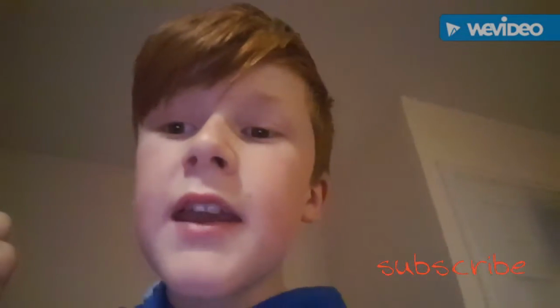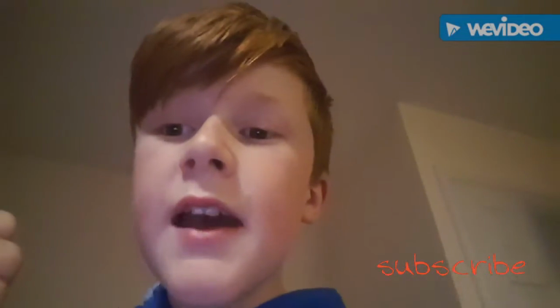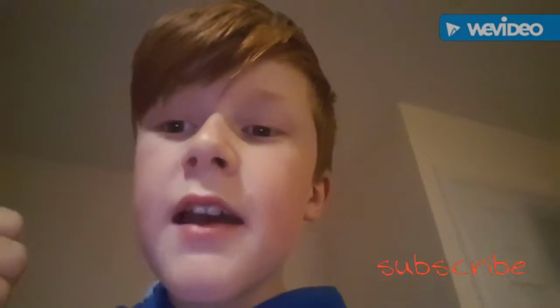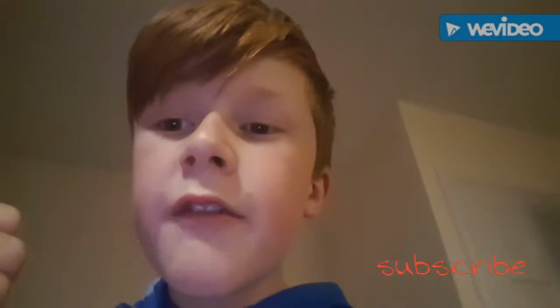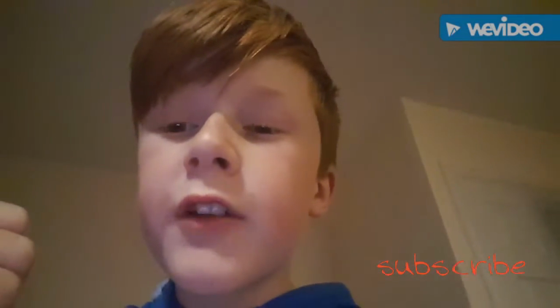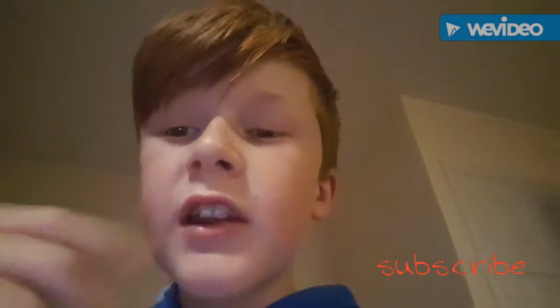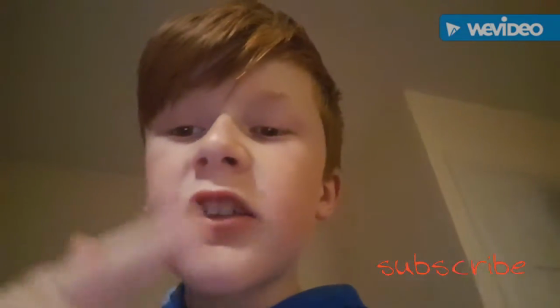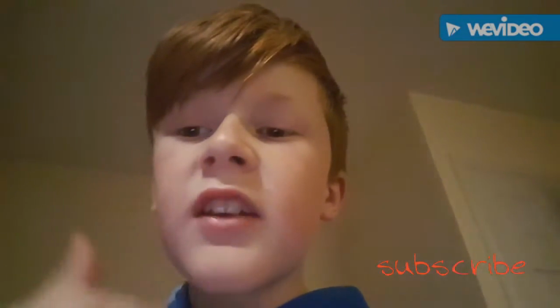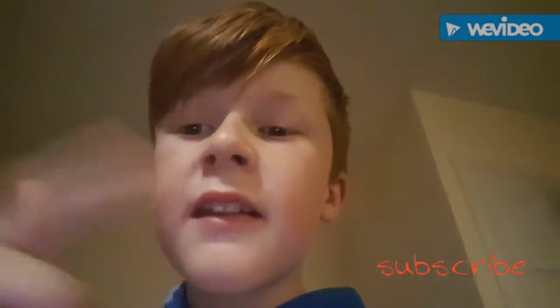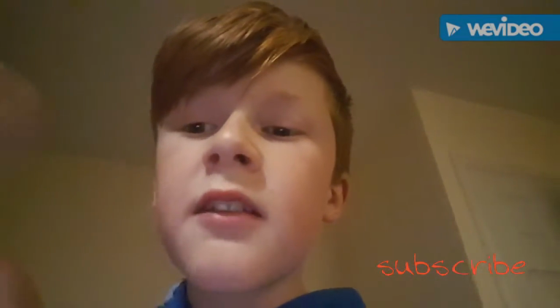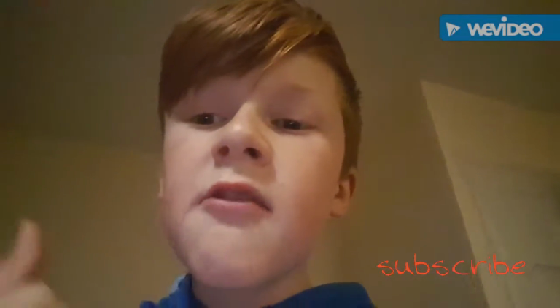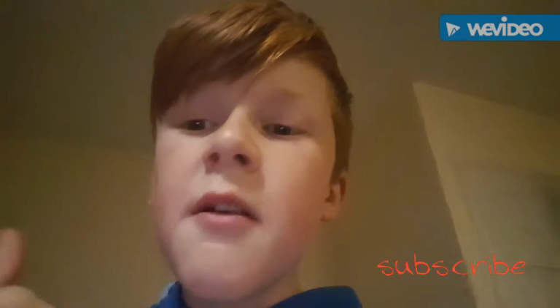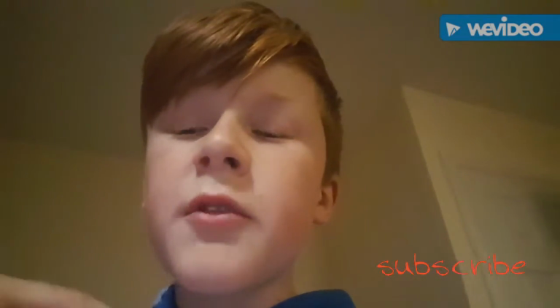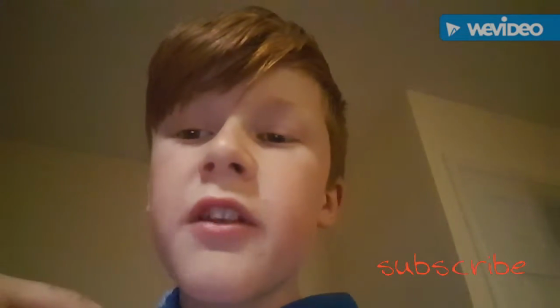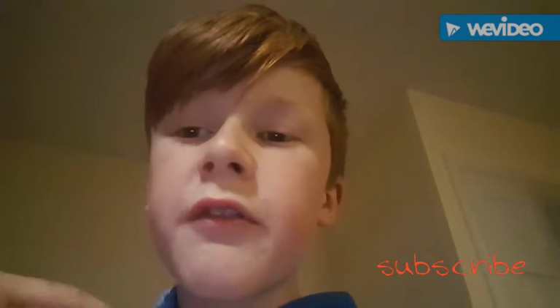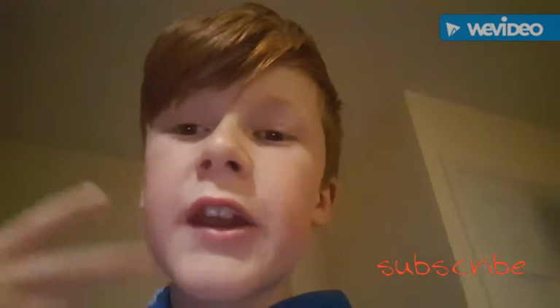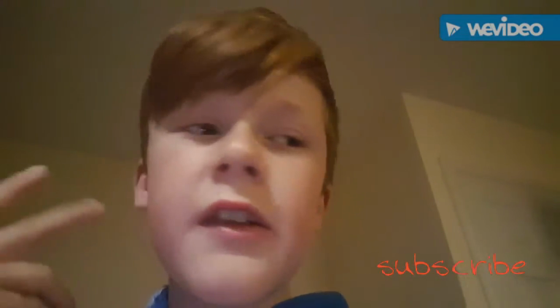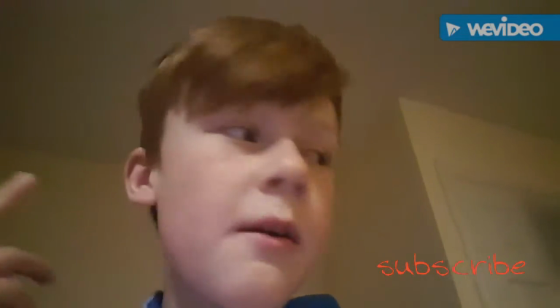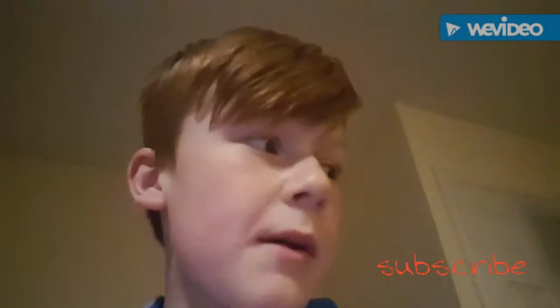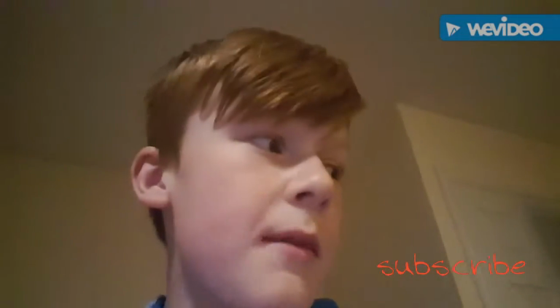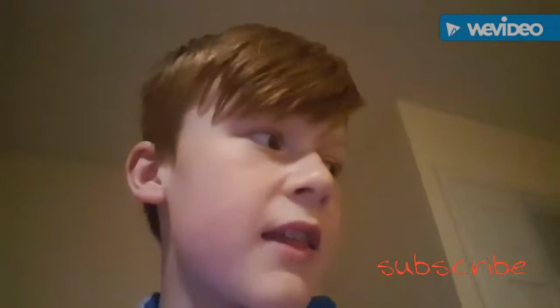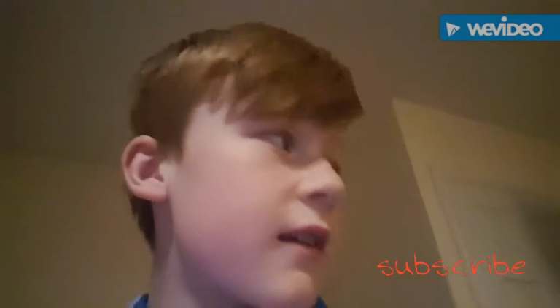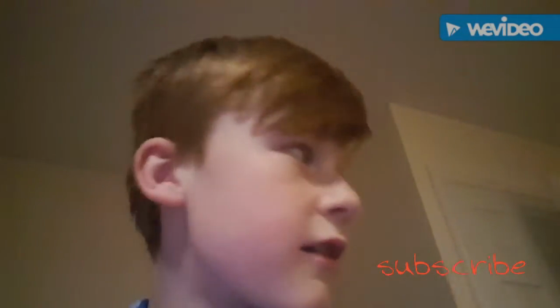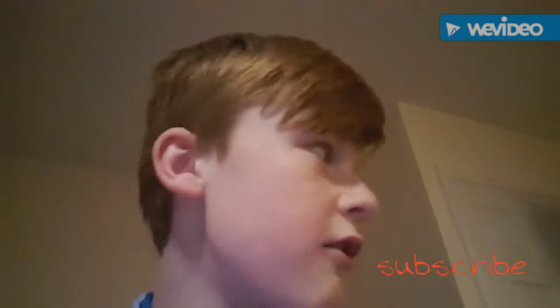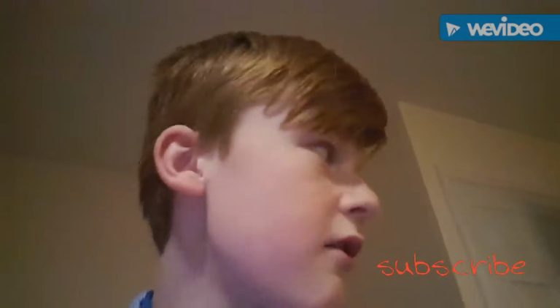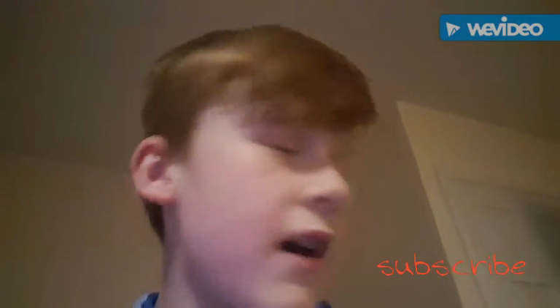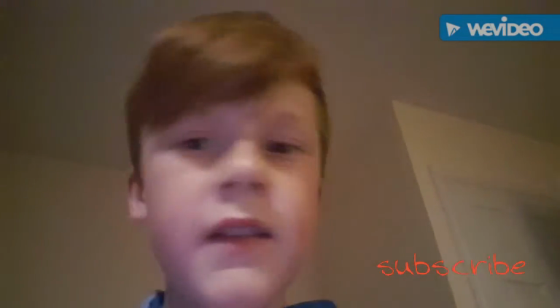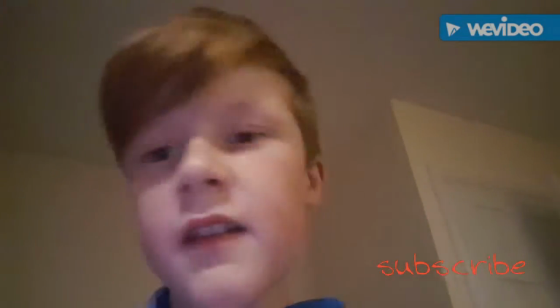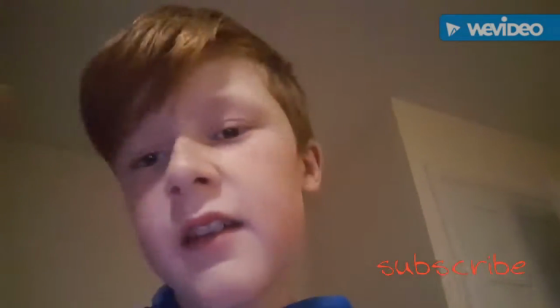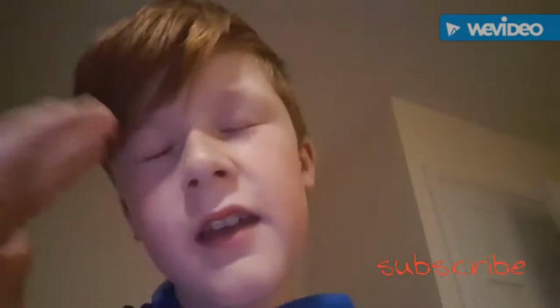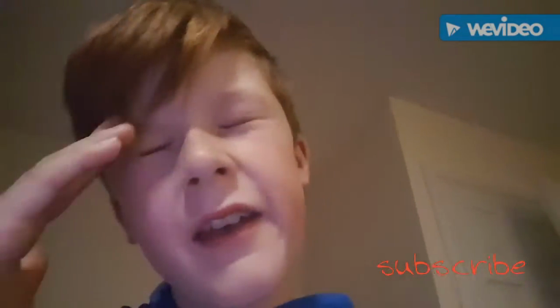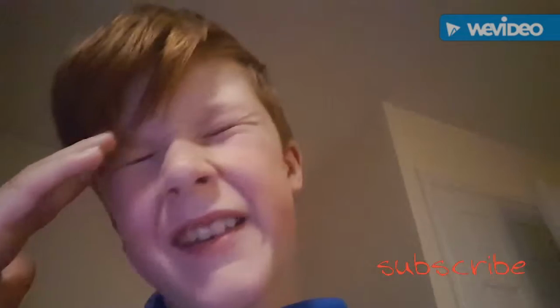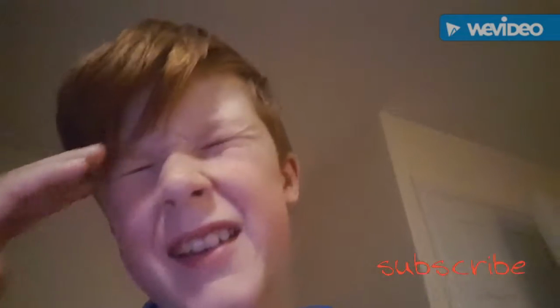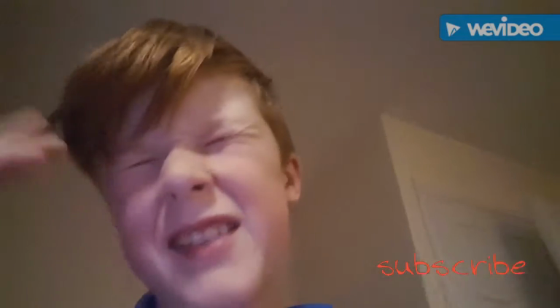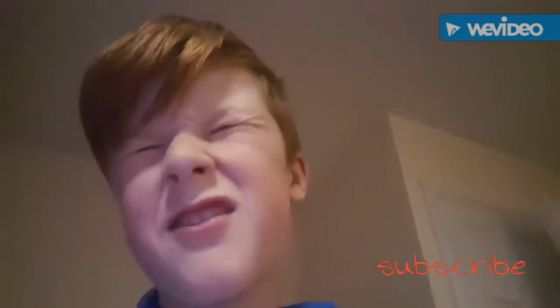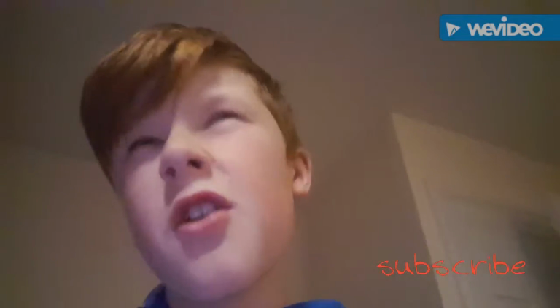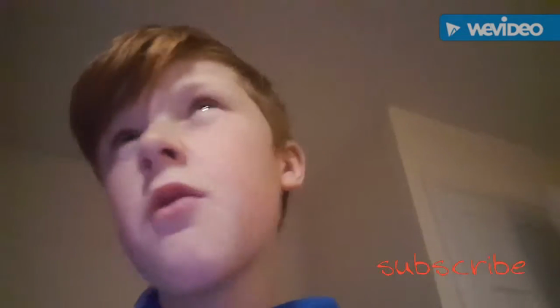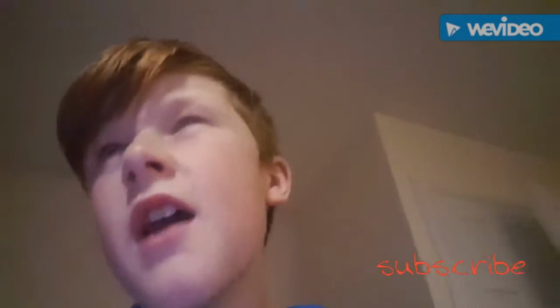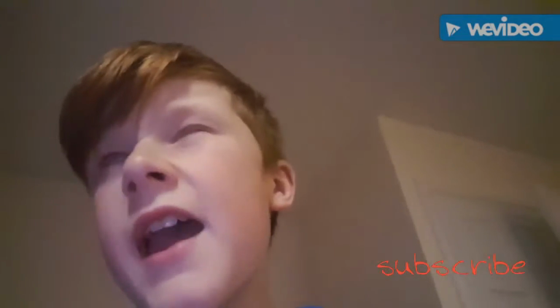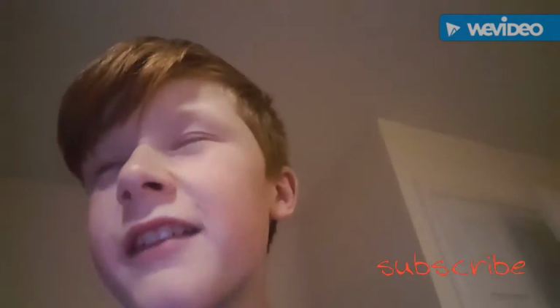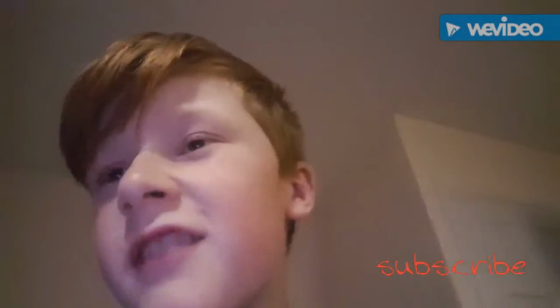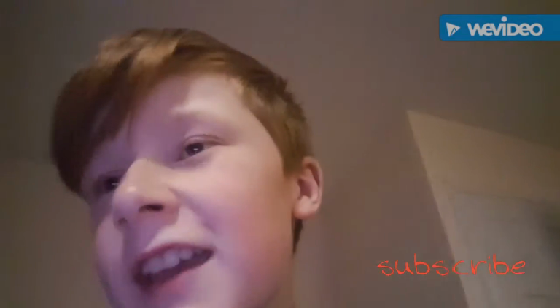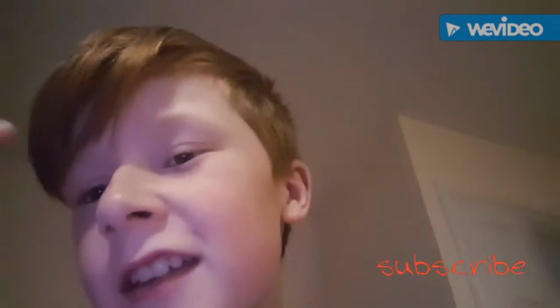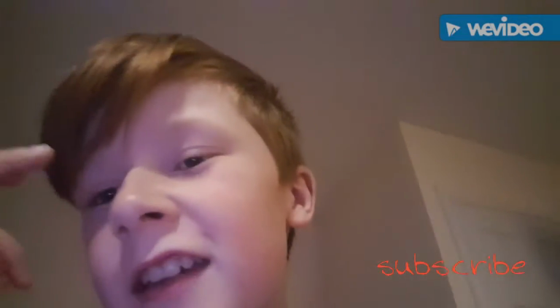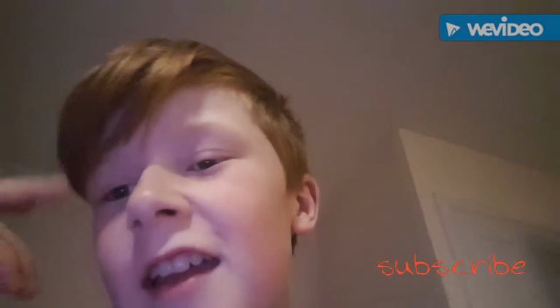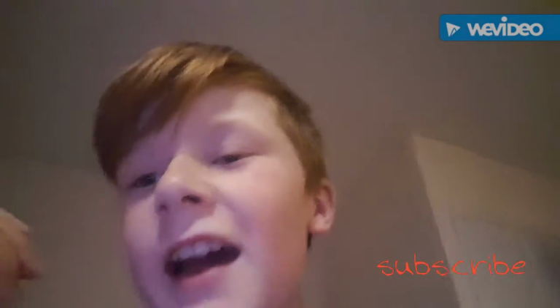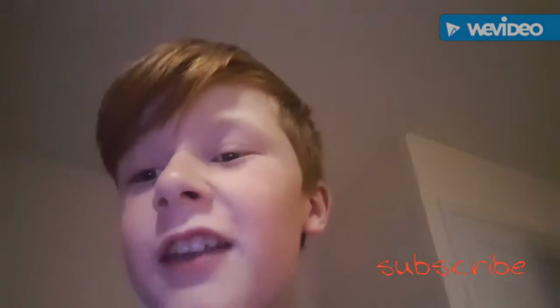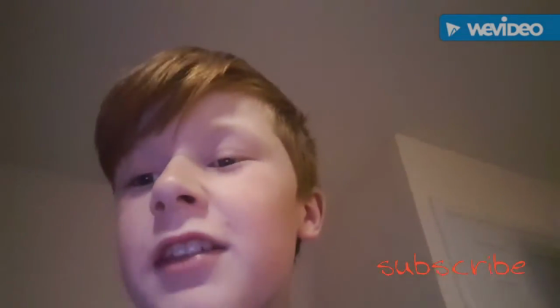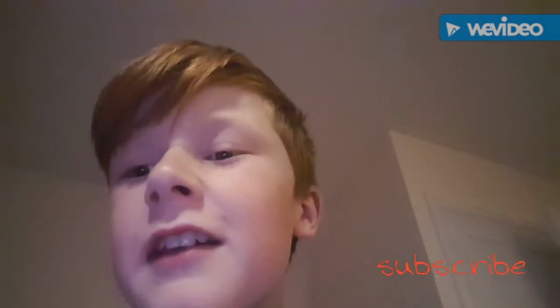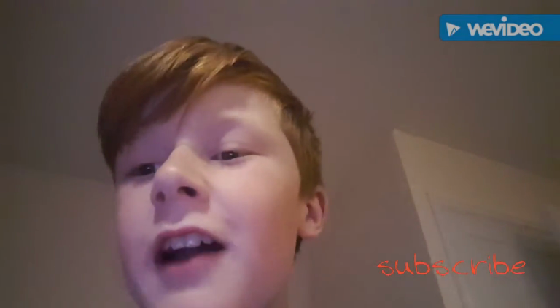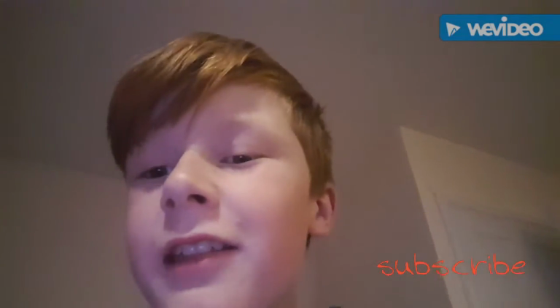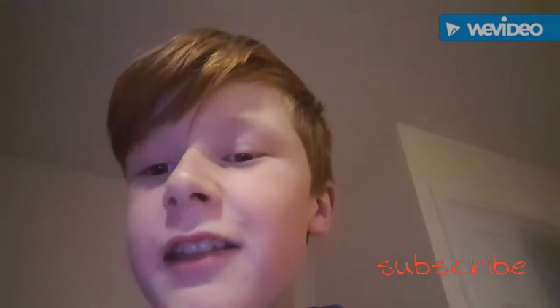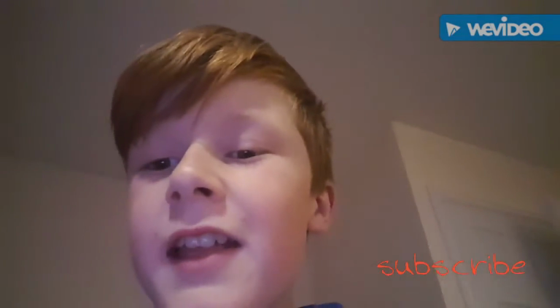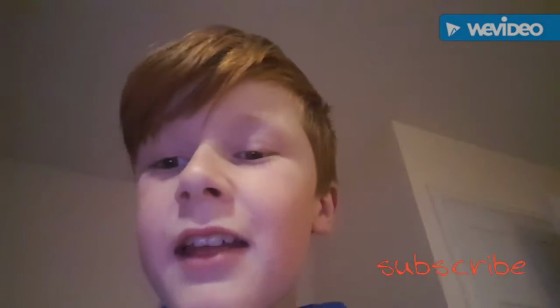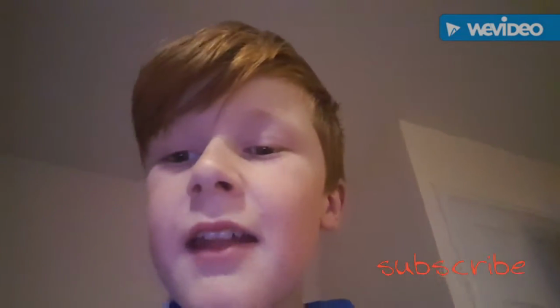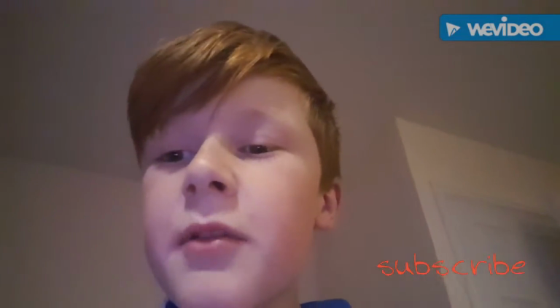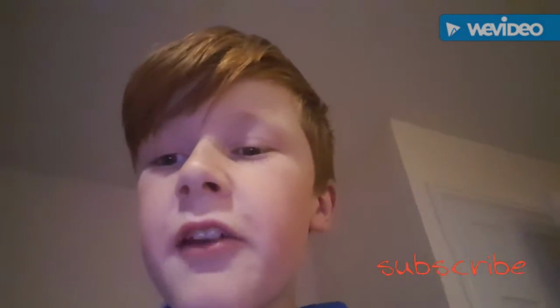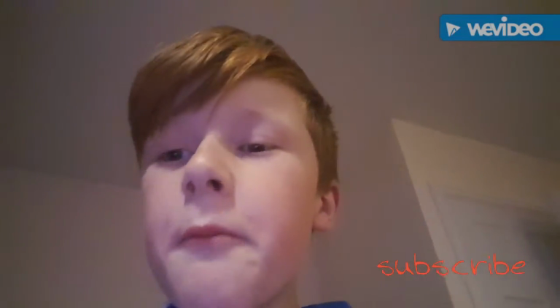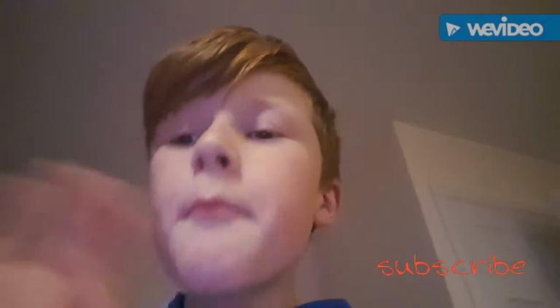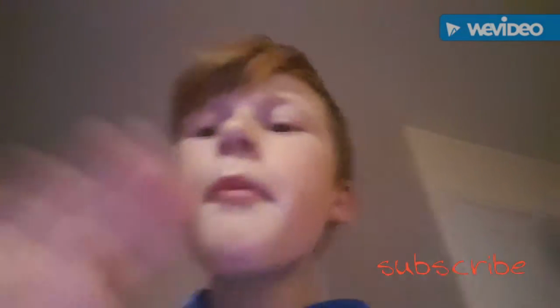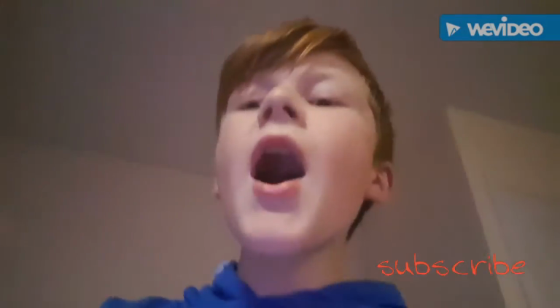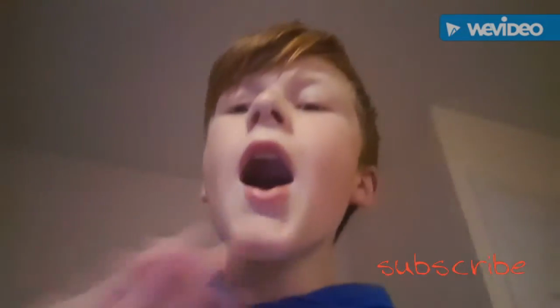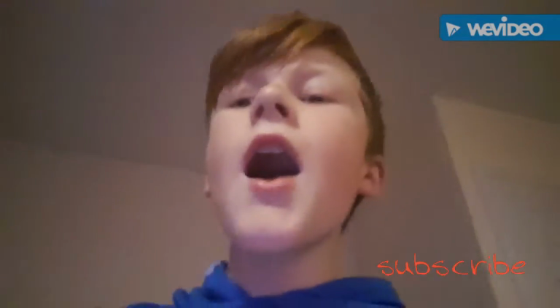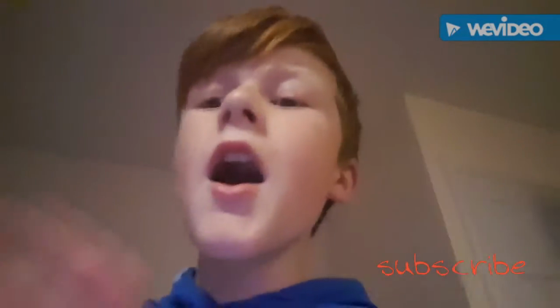If you'd like to share and subscribe on this video that'll be amazing. I'll see you guys in the next episode — bye!